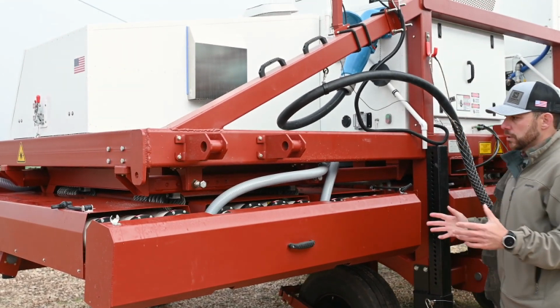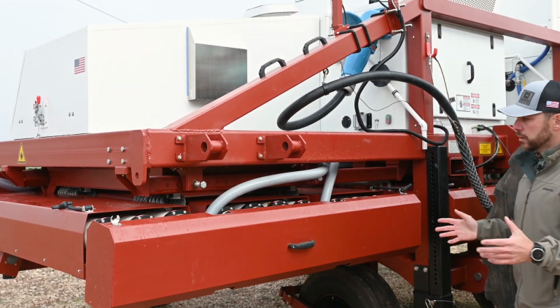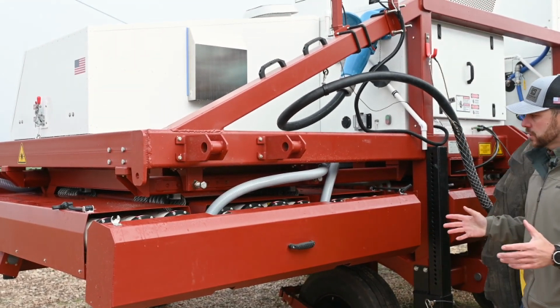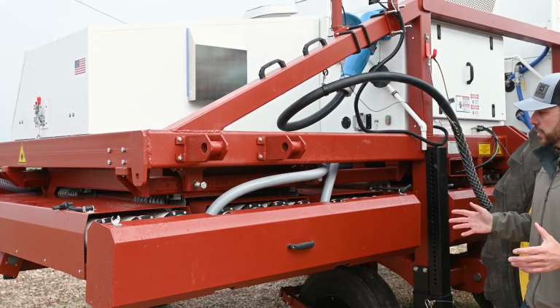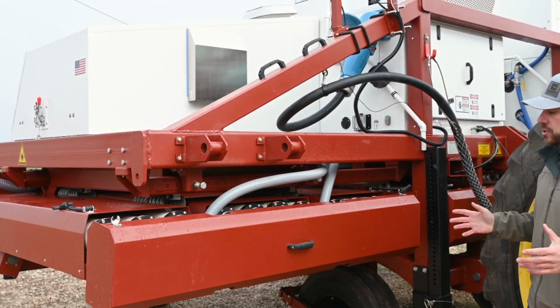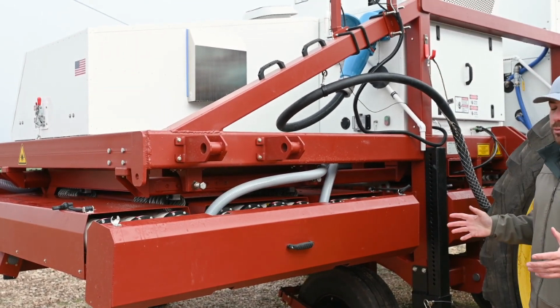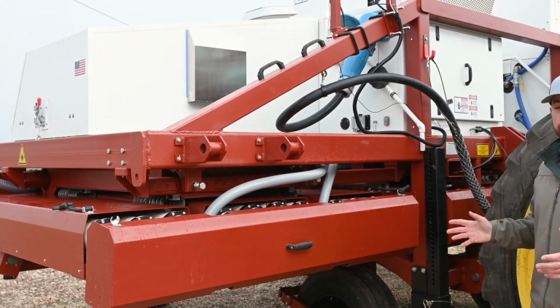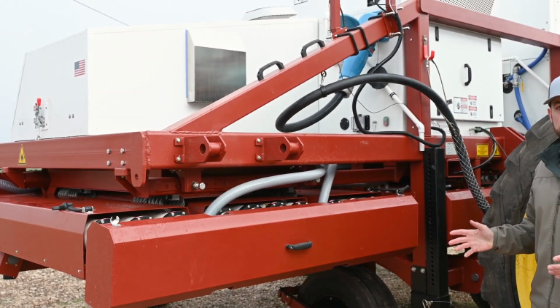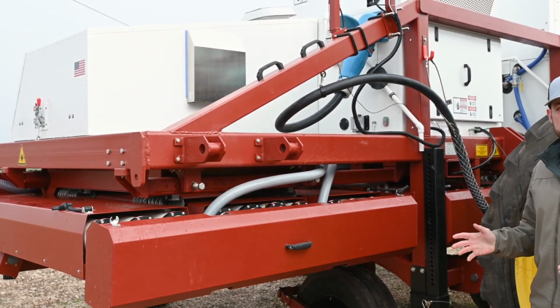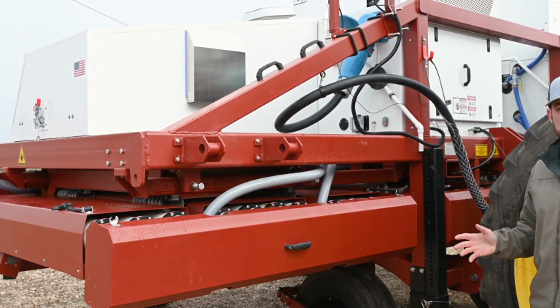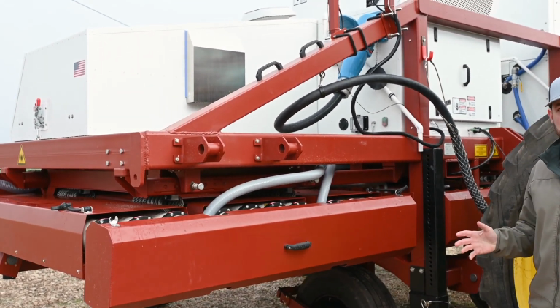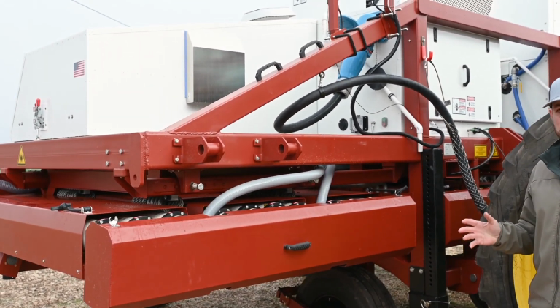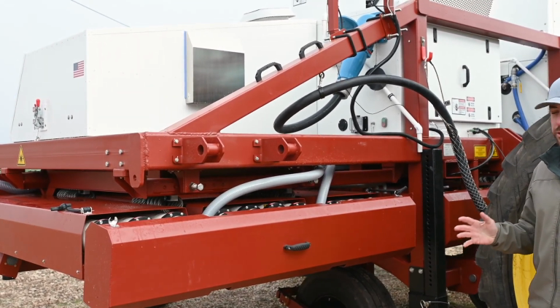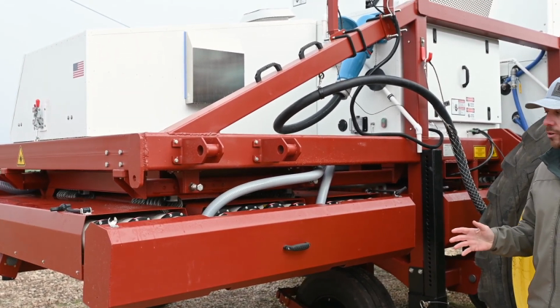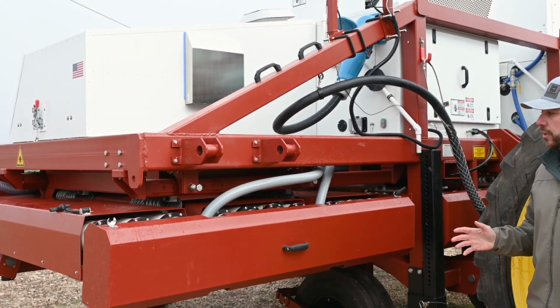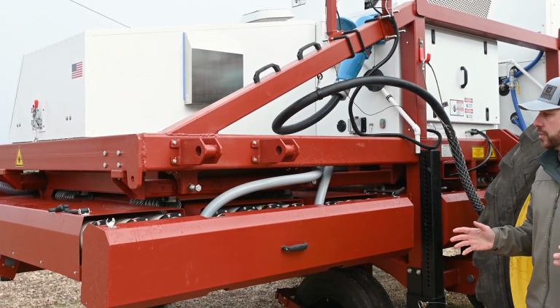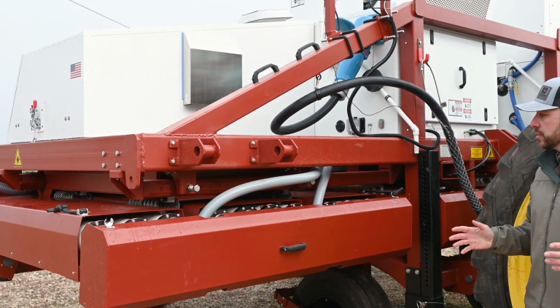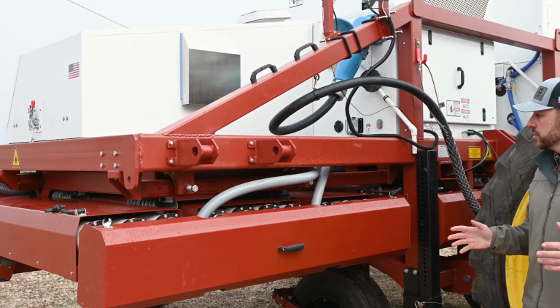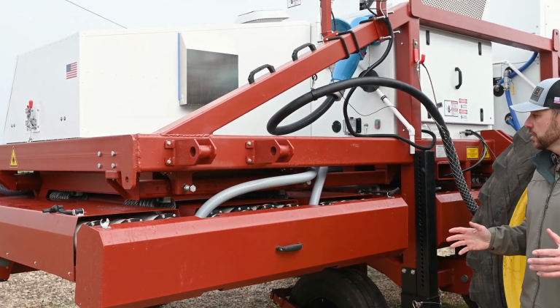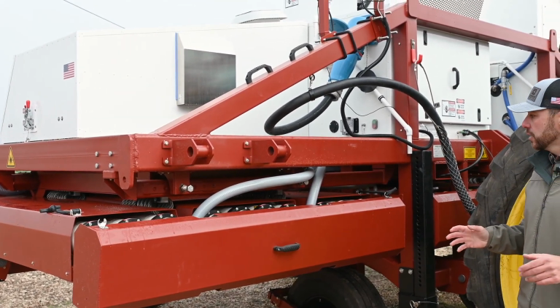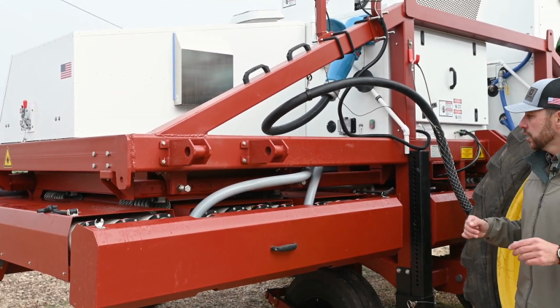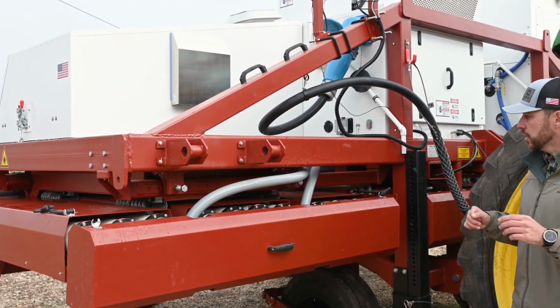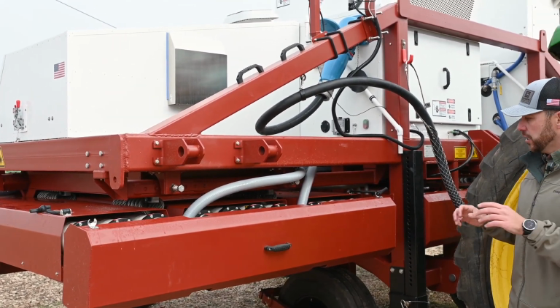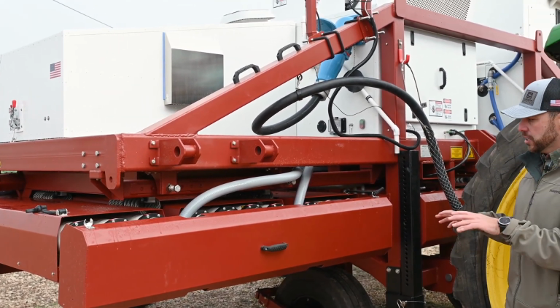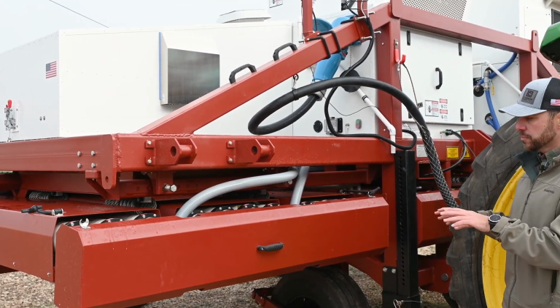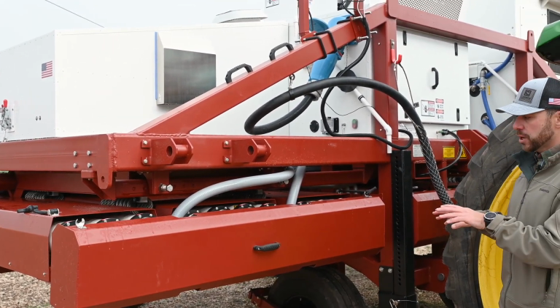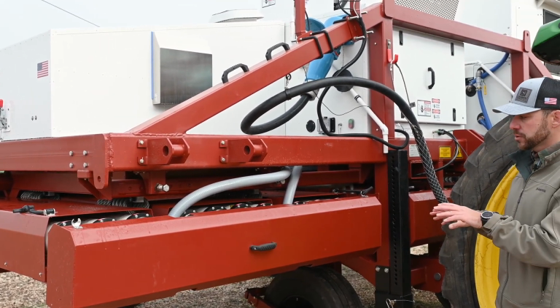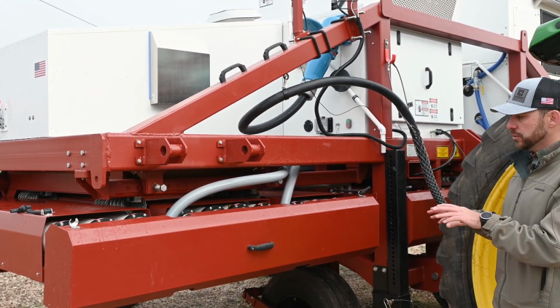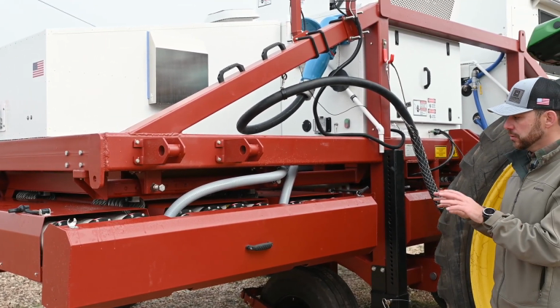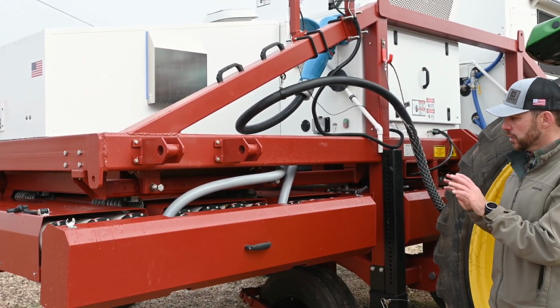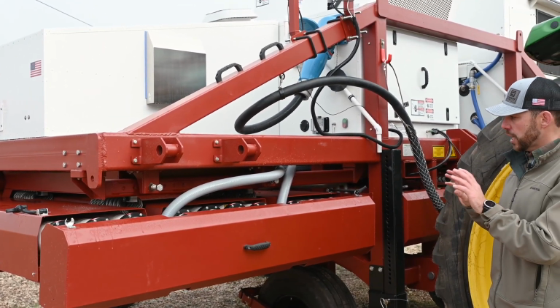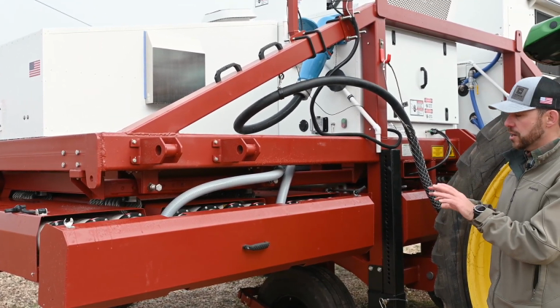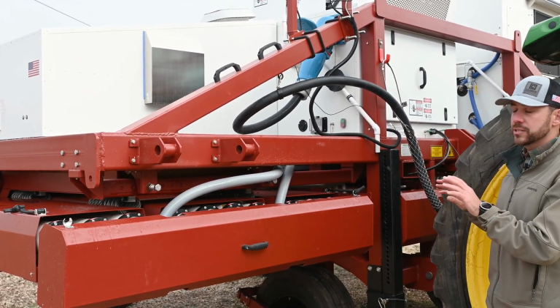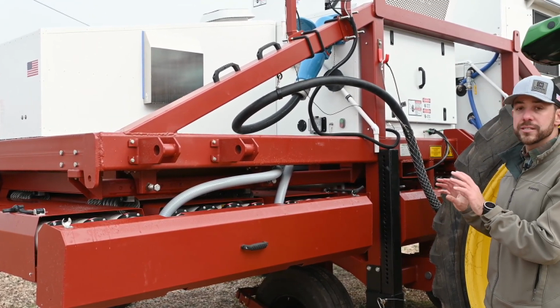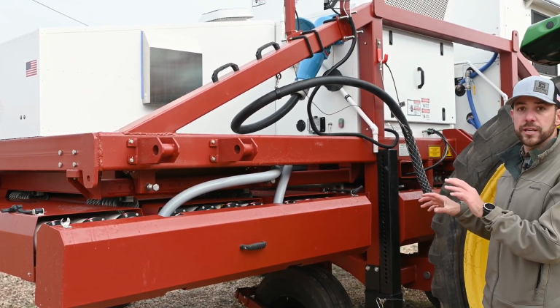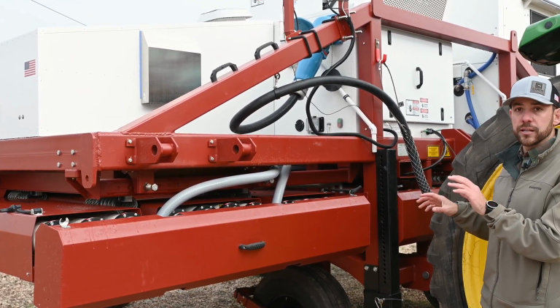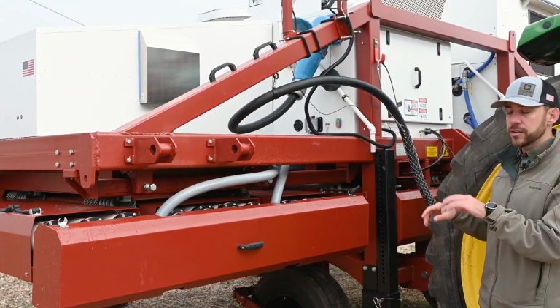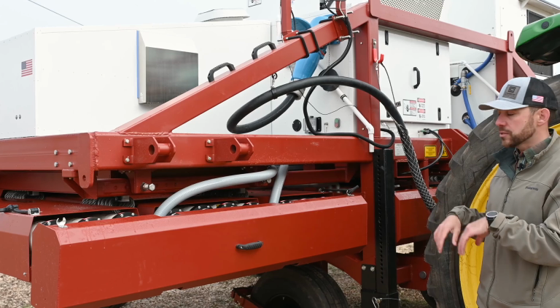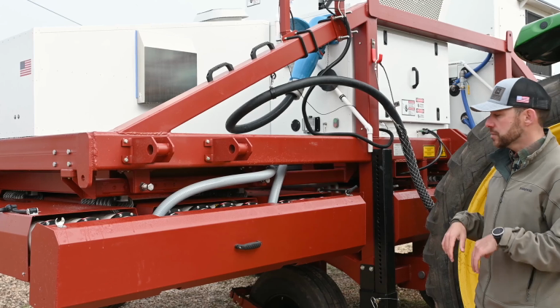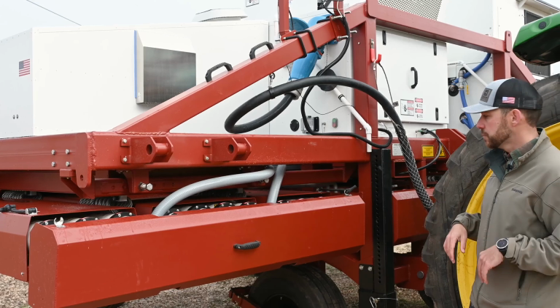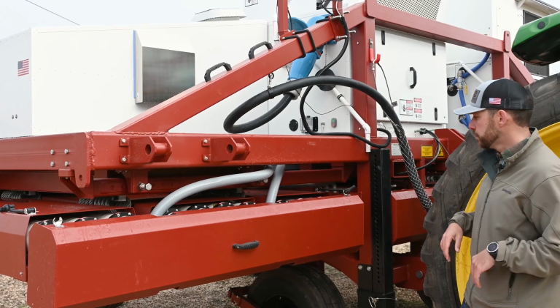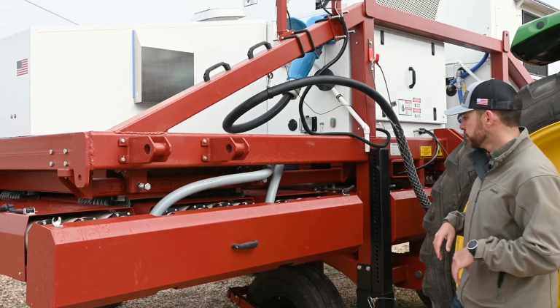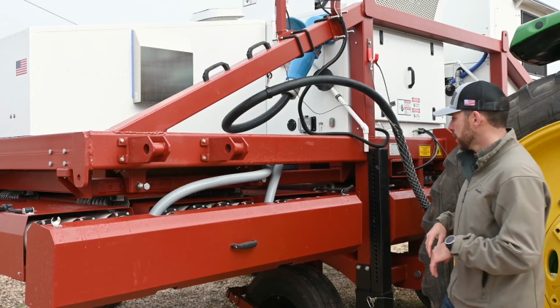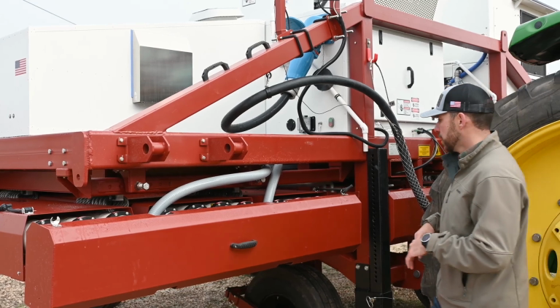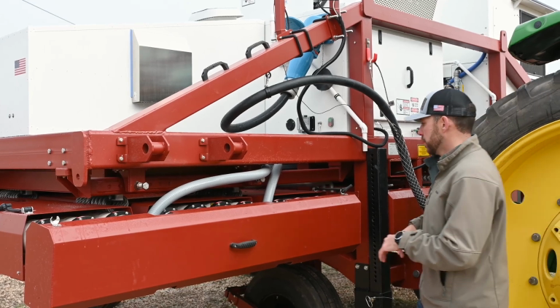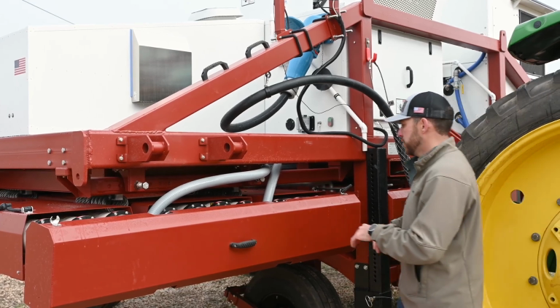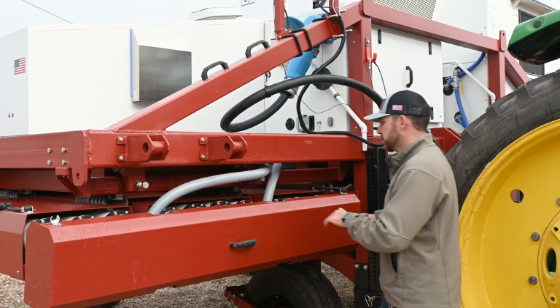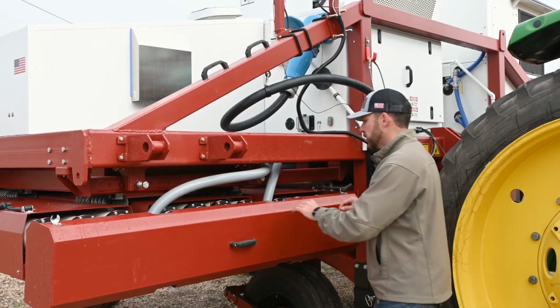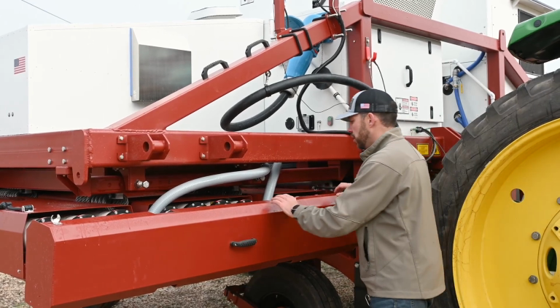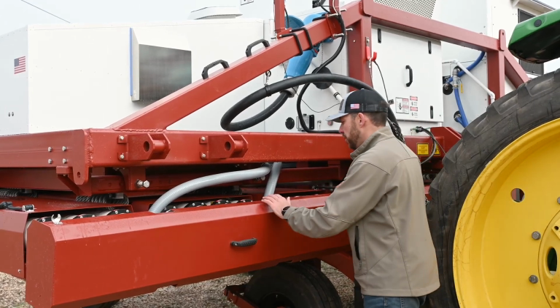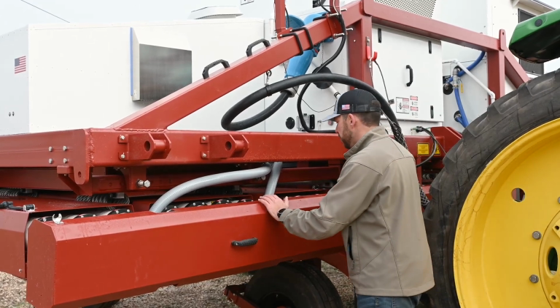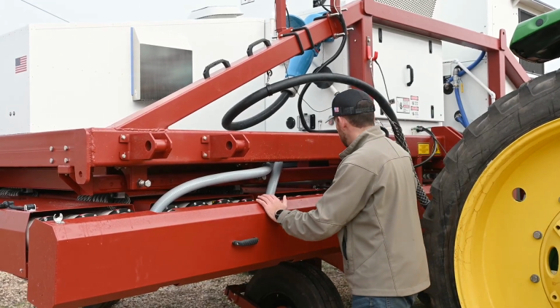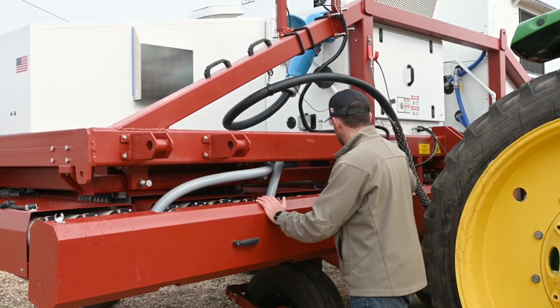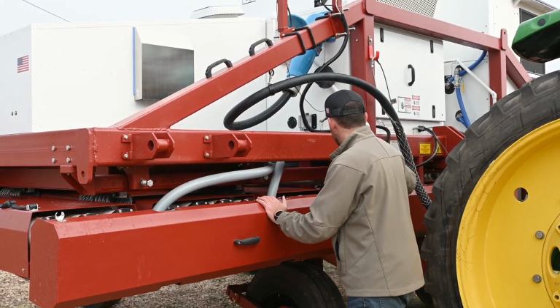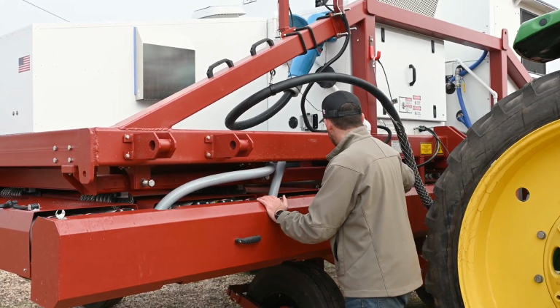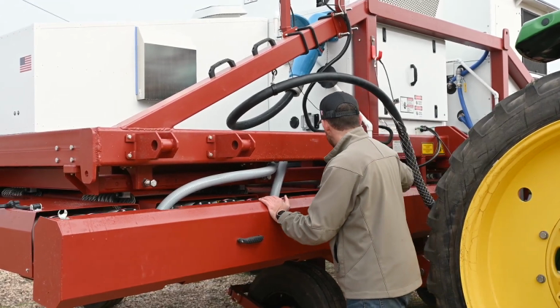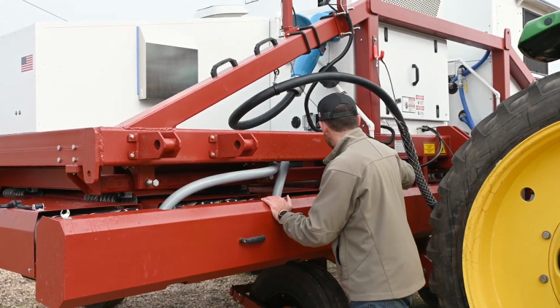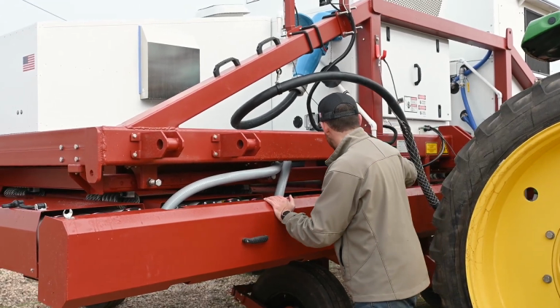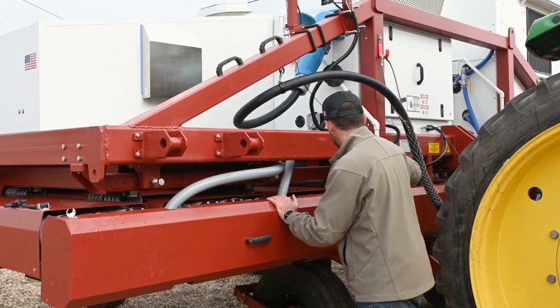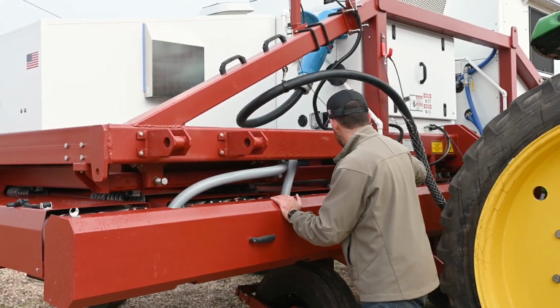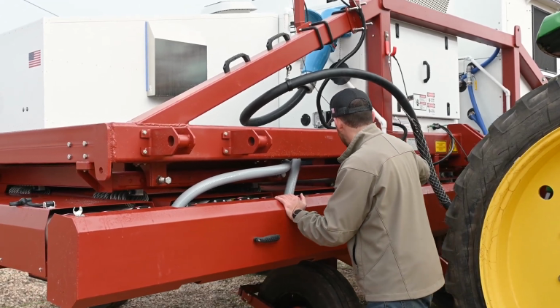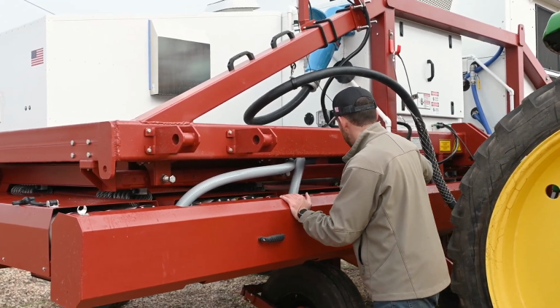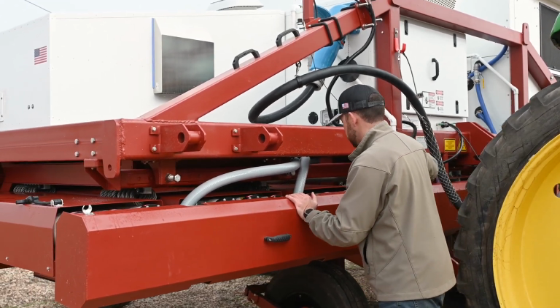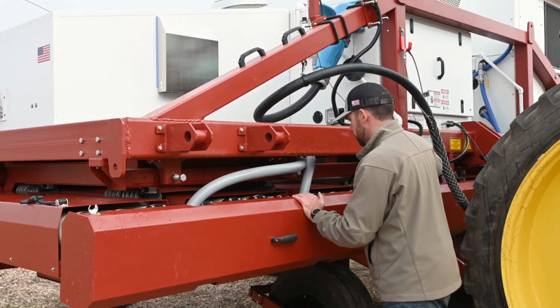This laser weeder has a total of 30 lasers. Each module houses 10 lasers. These are 150 watt CO2 lasers.